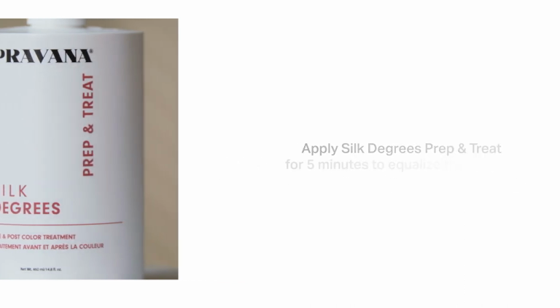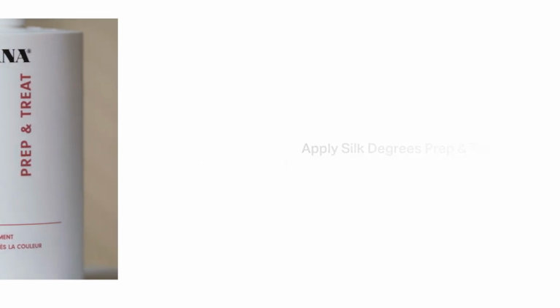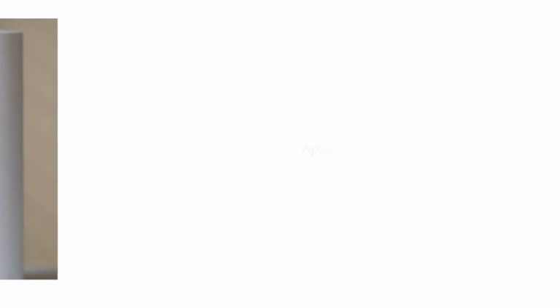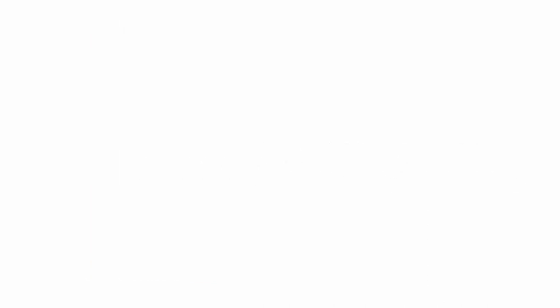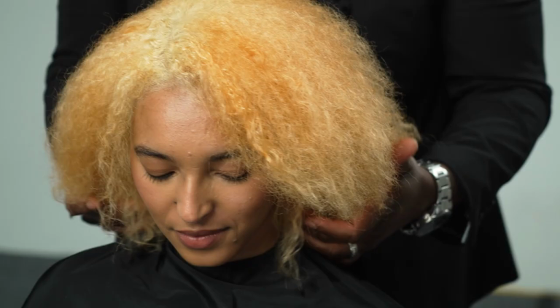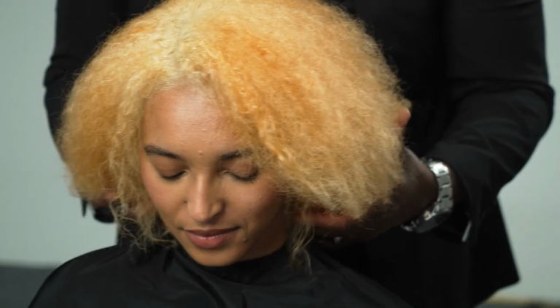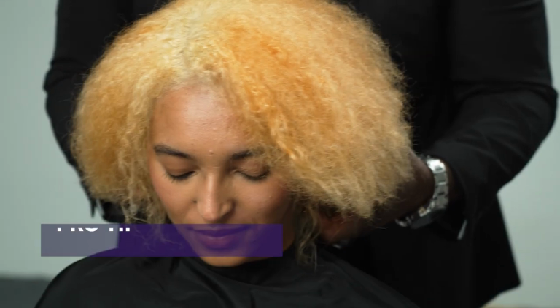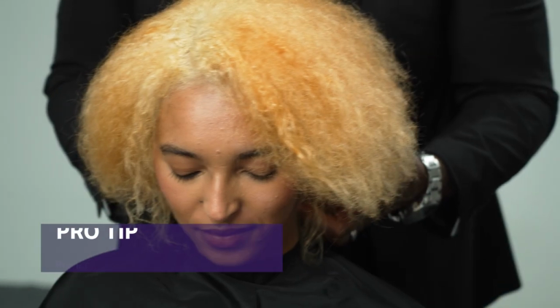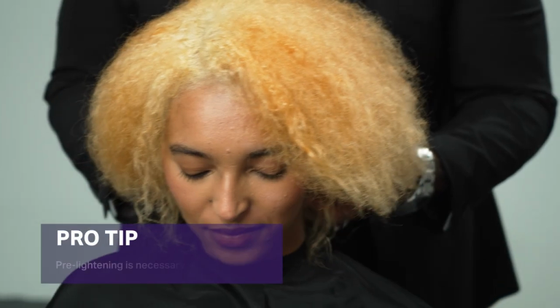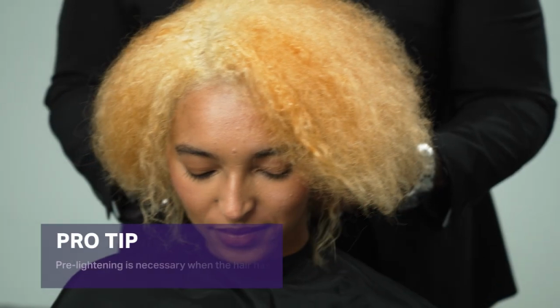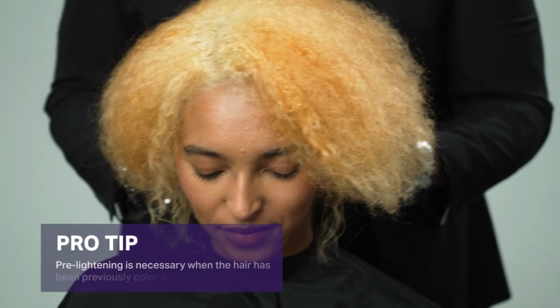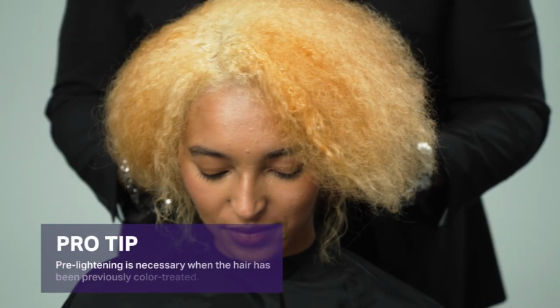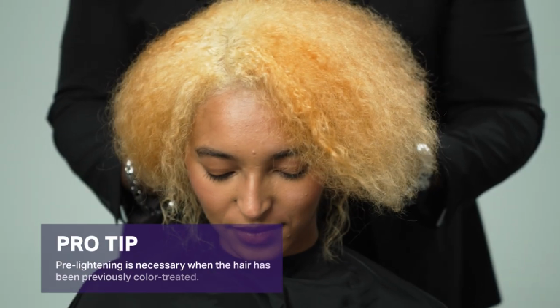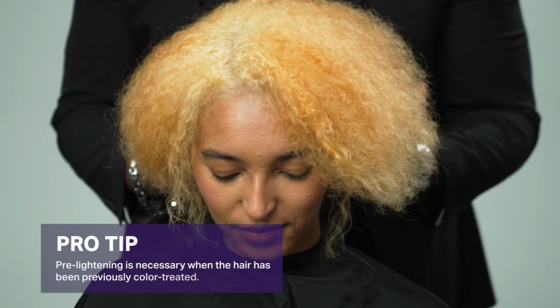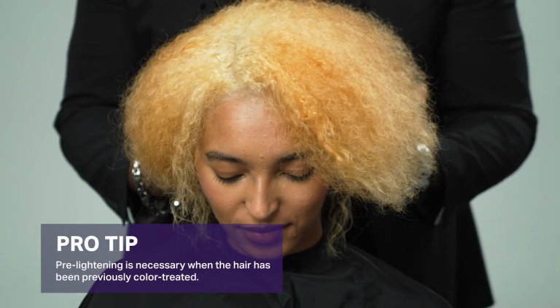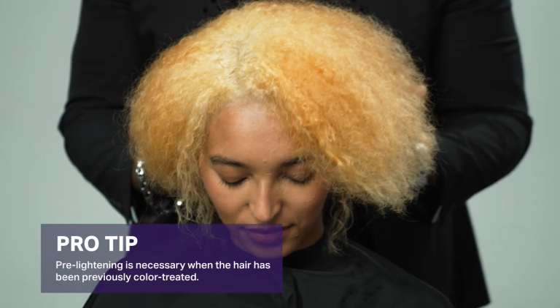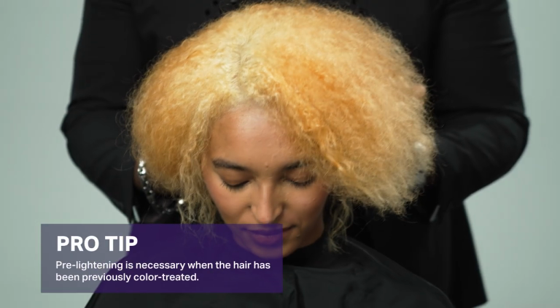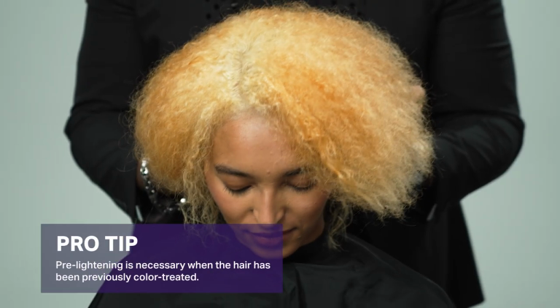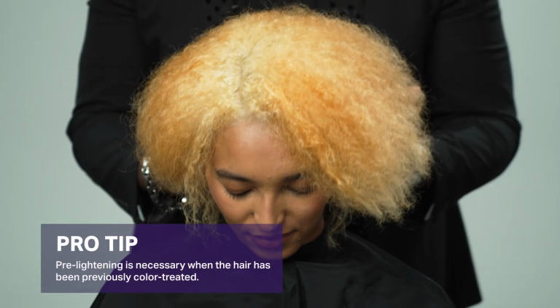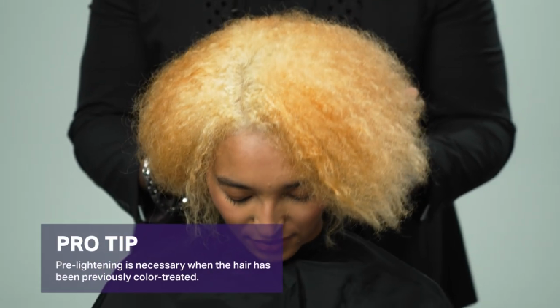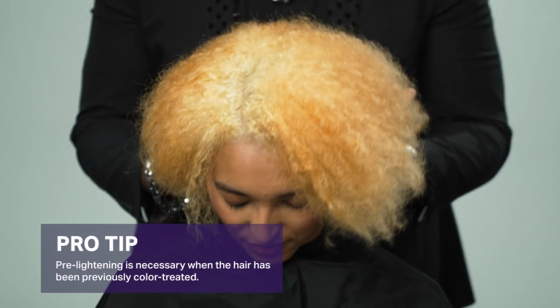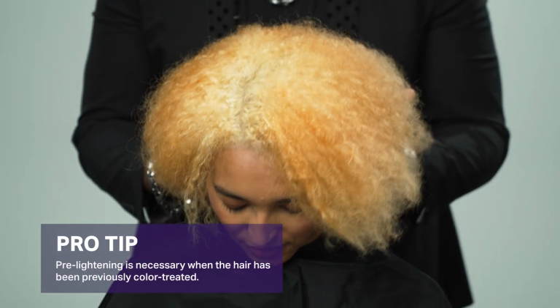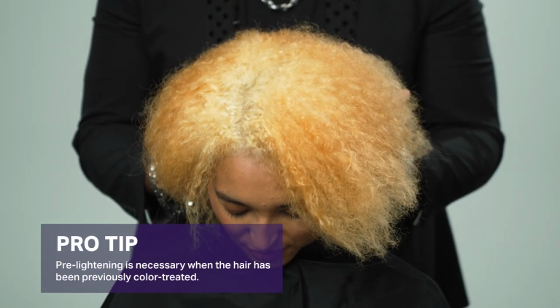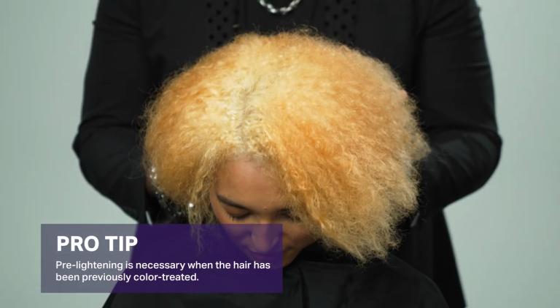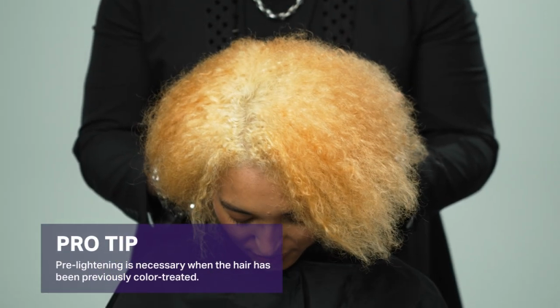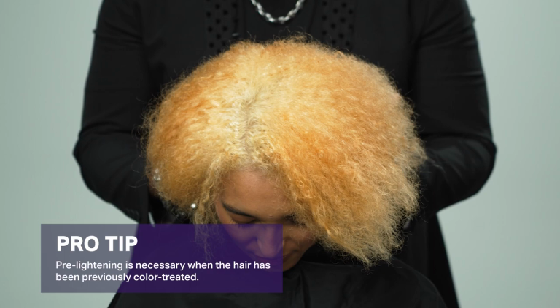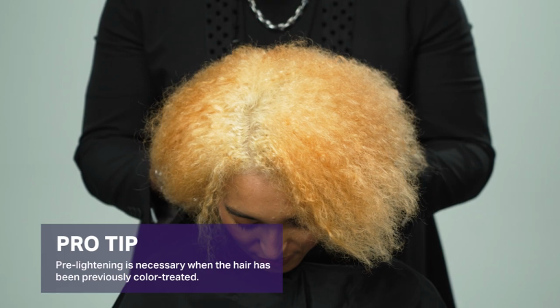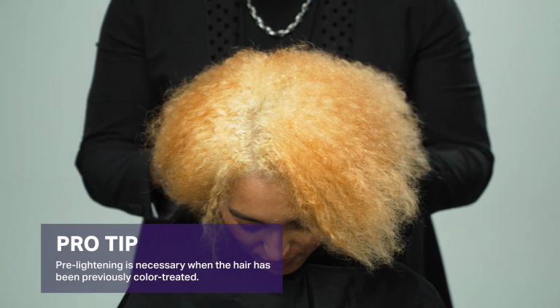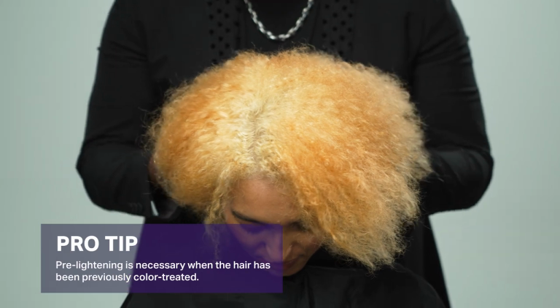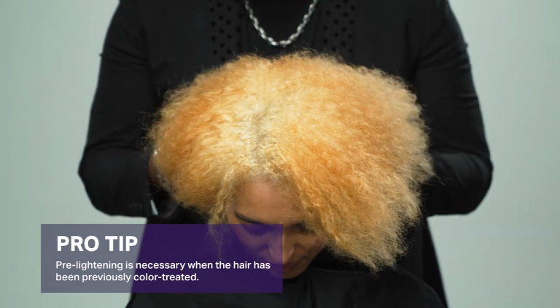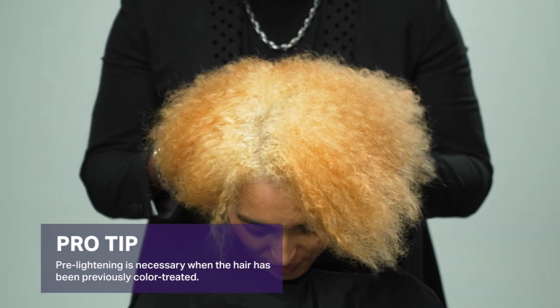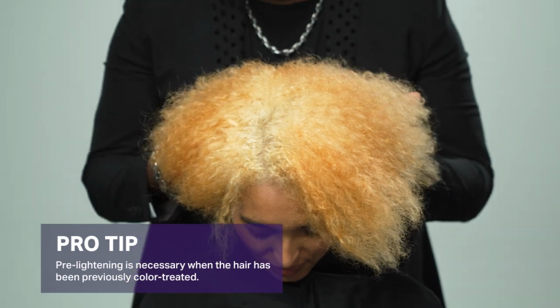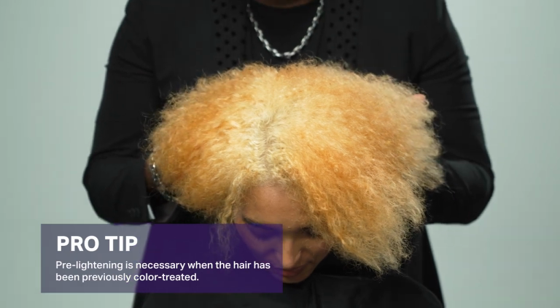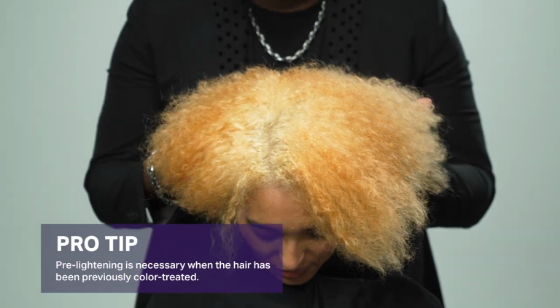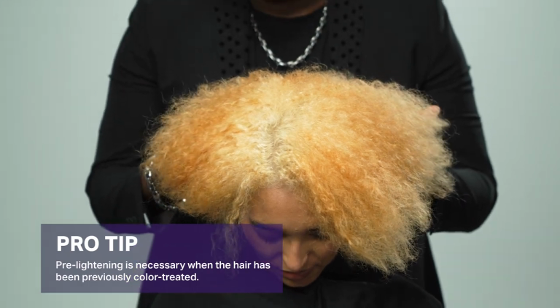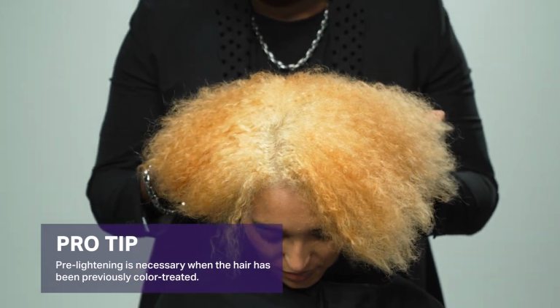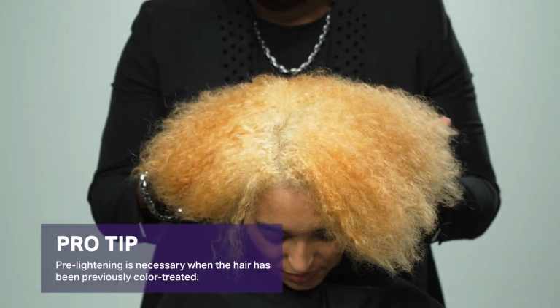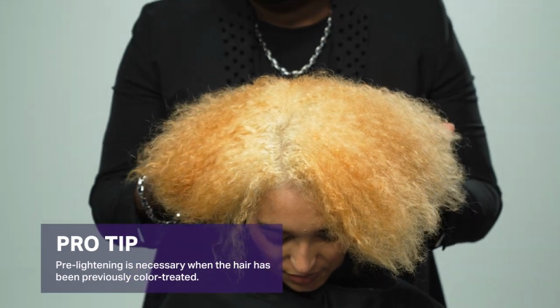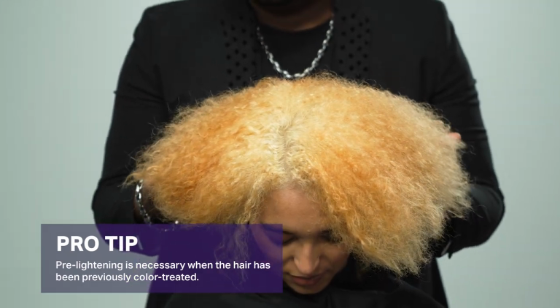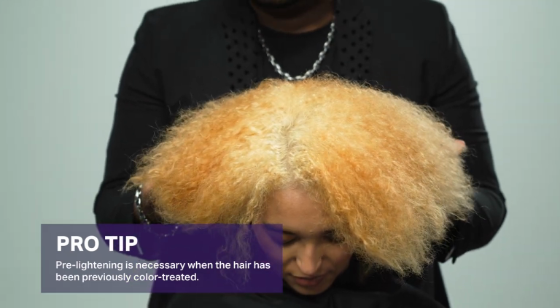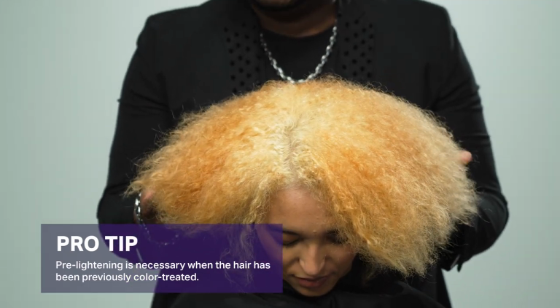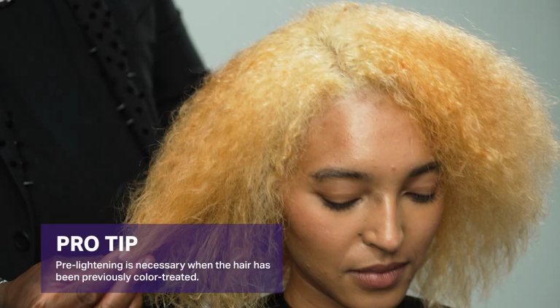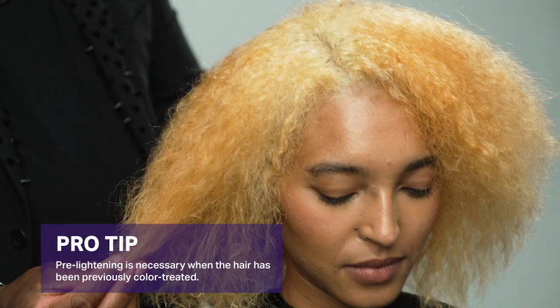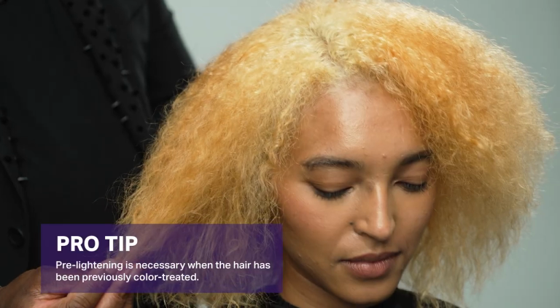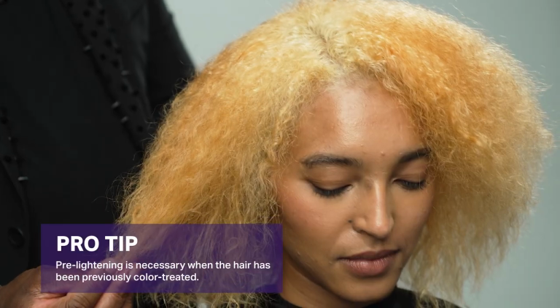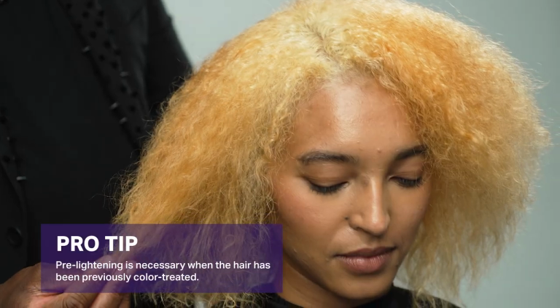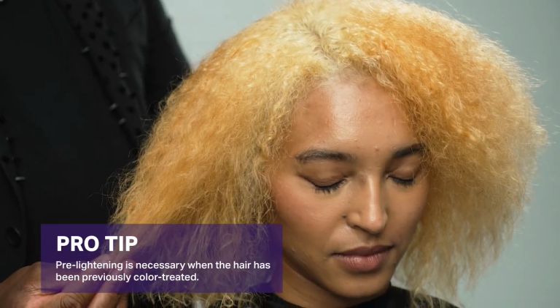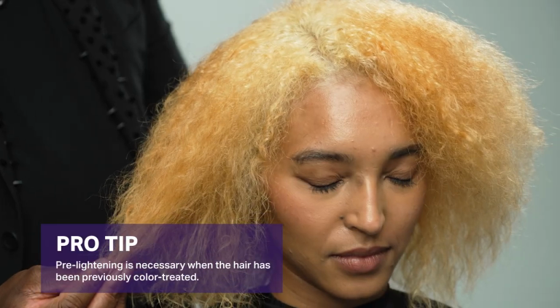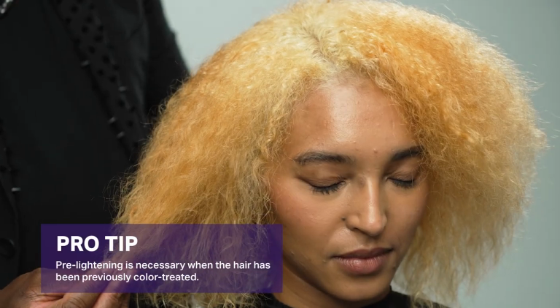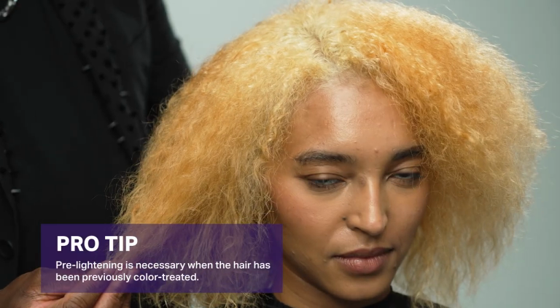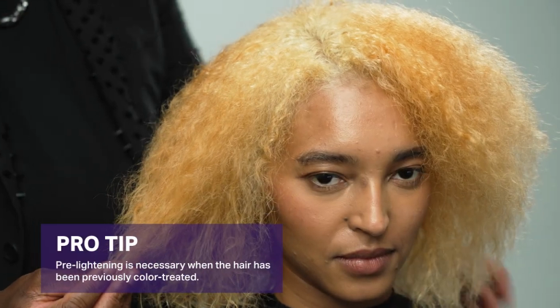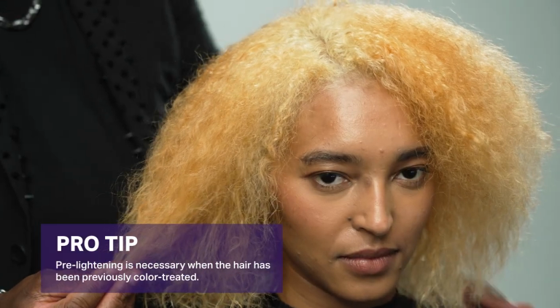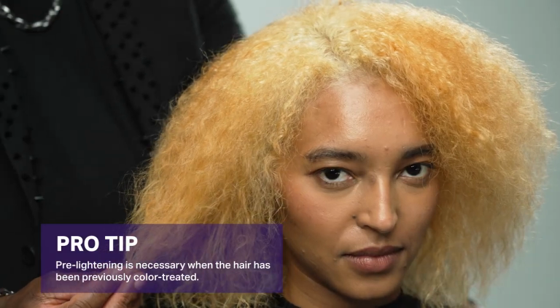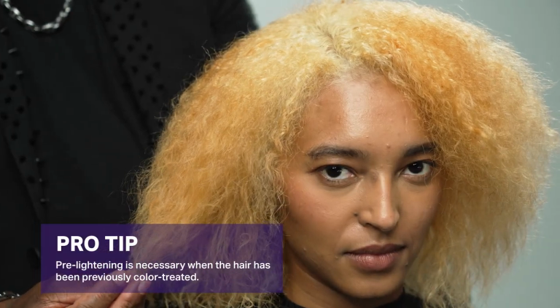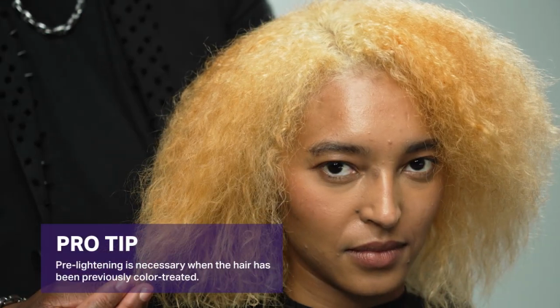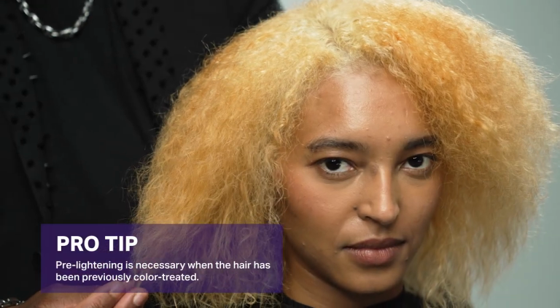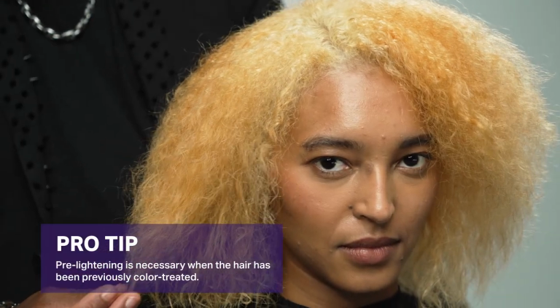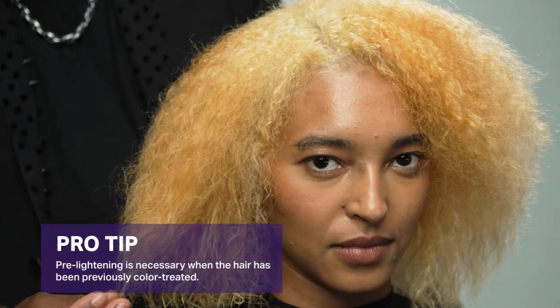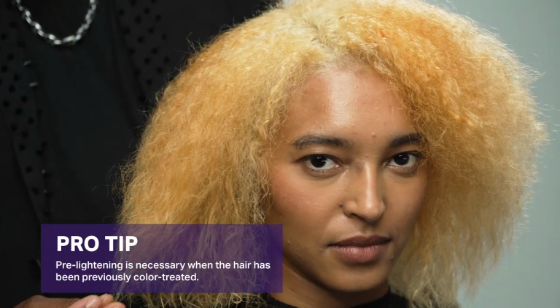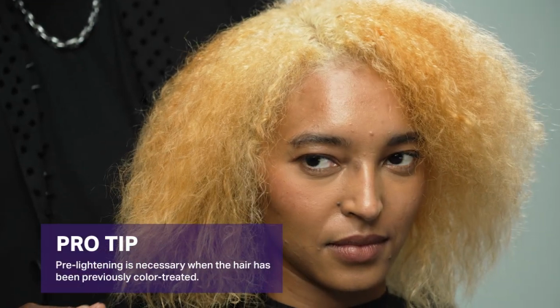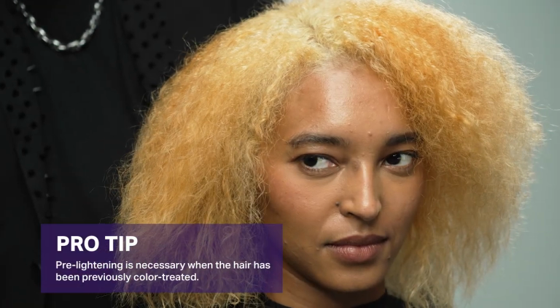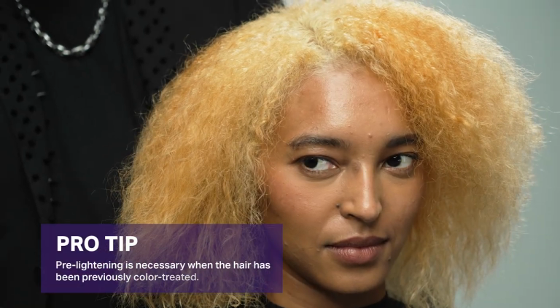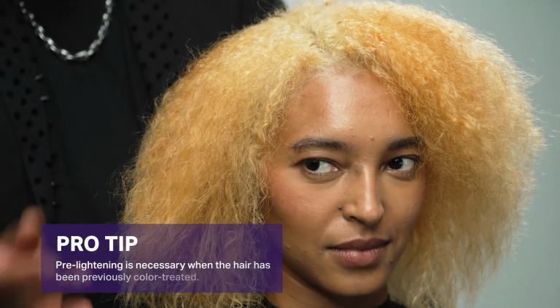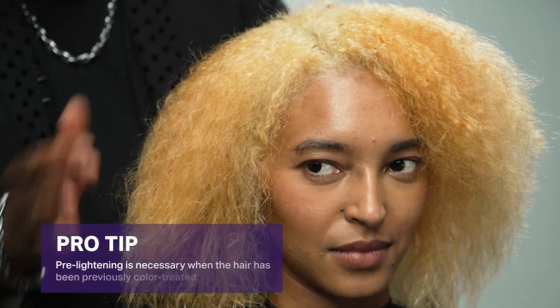Pro tip: since our final look will be warm, that beautiful underlying pigment is perfect for you, and it's perfect for my Vivids color.